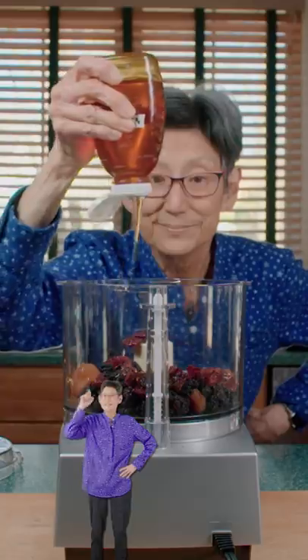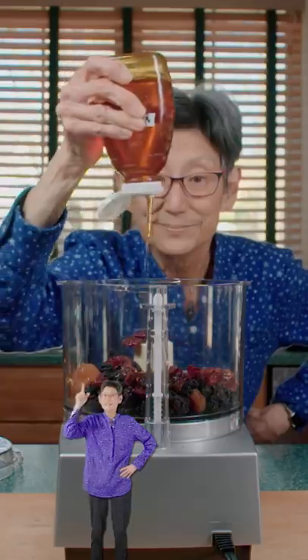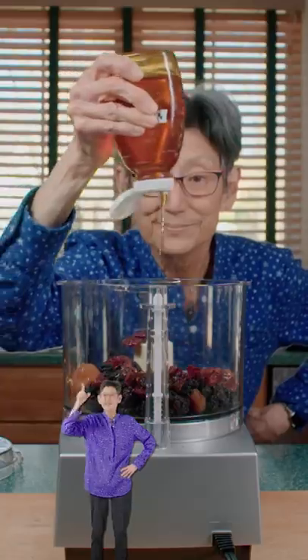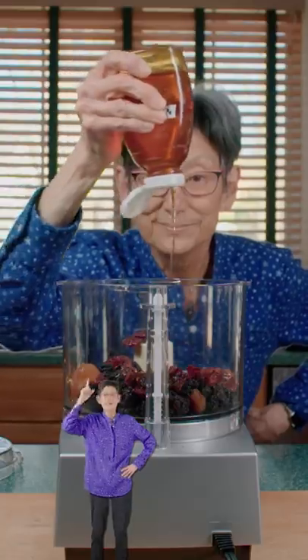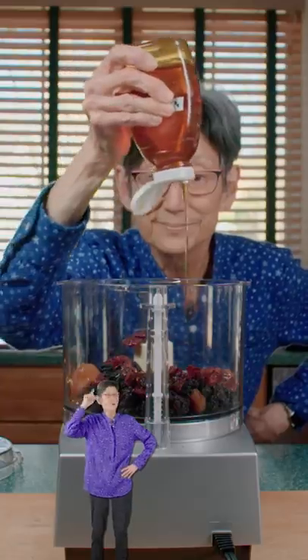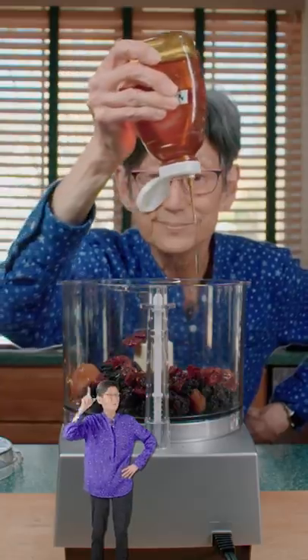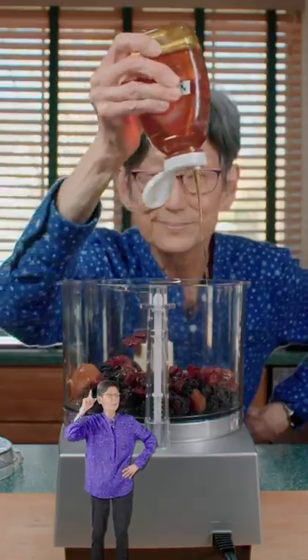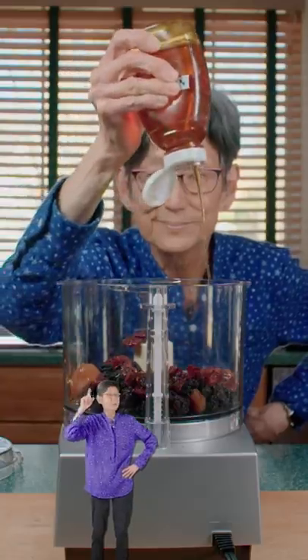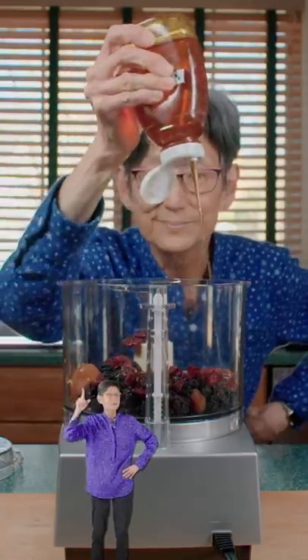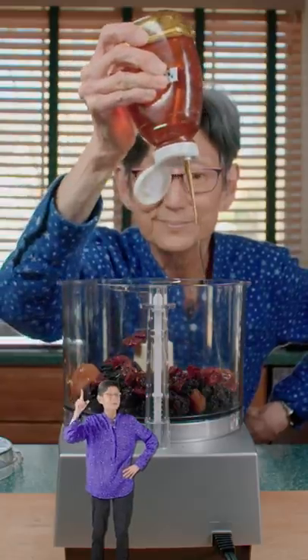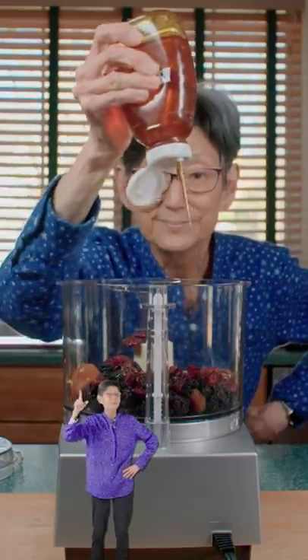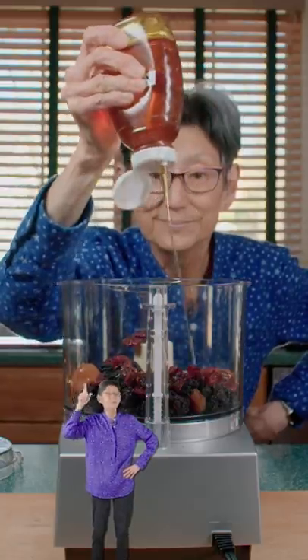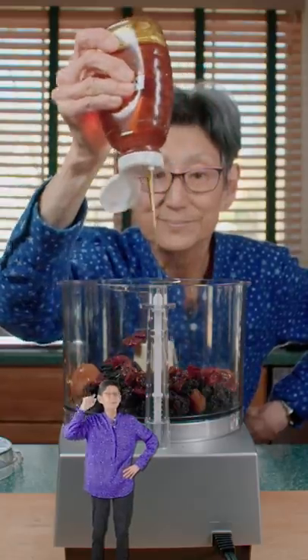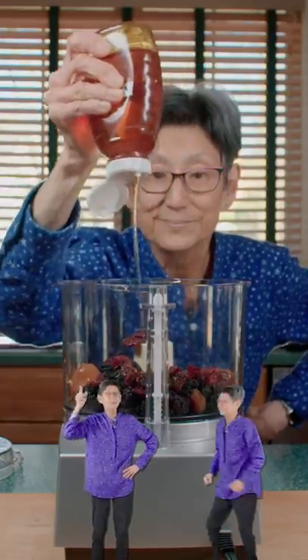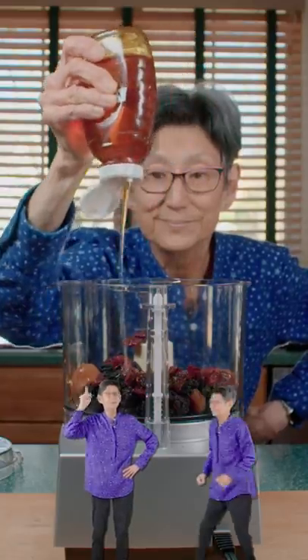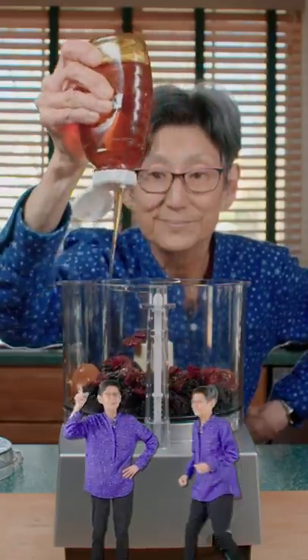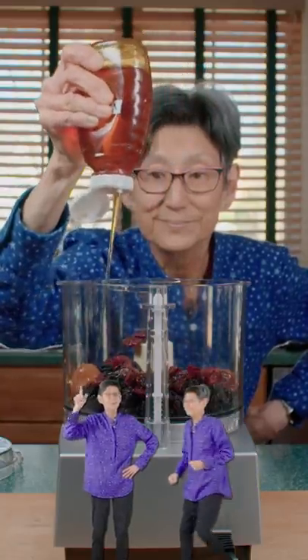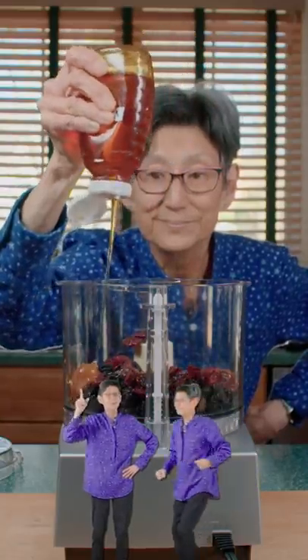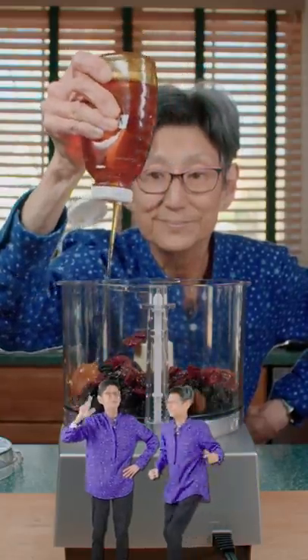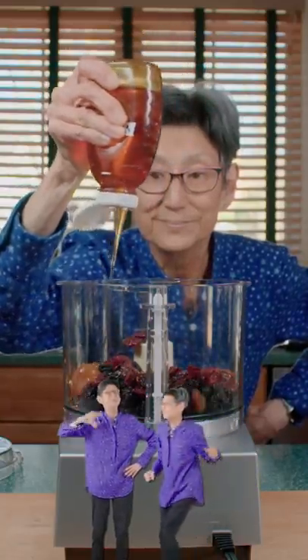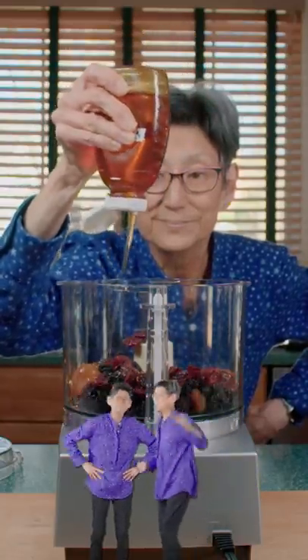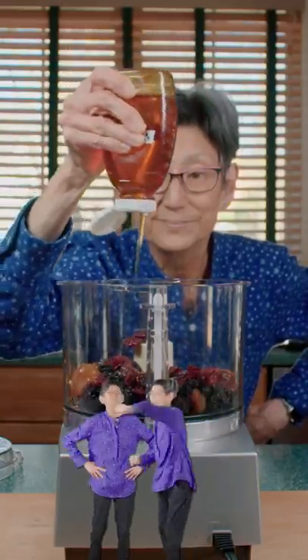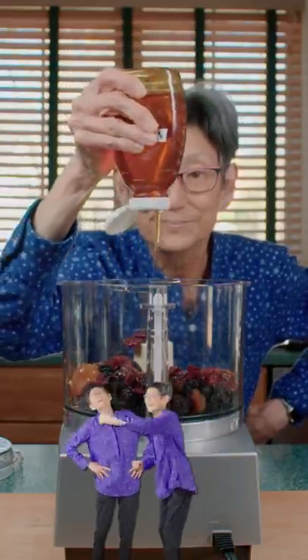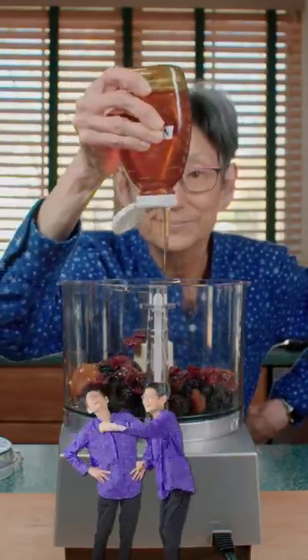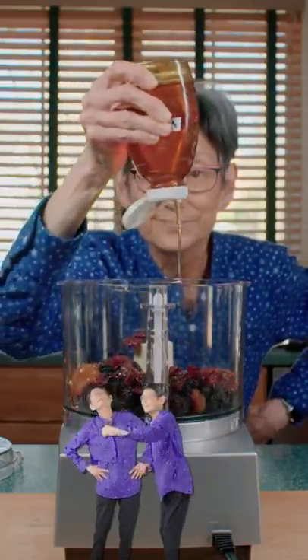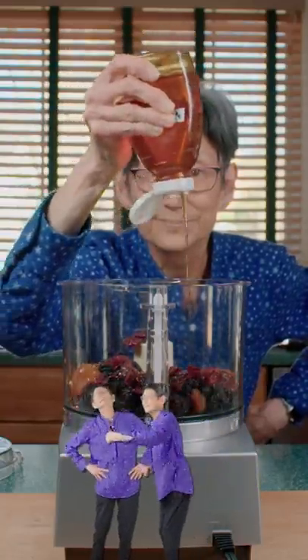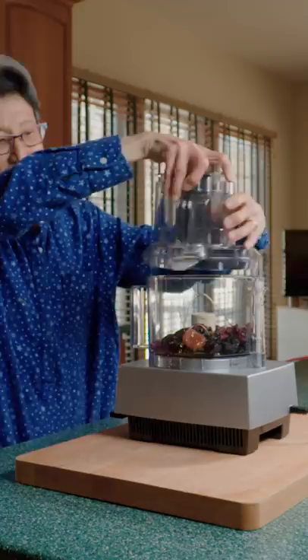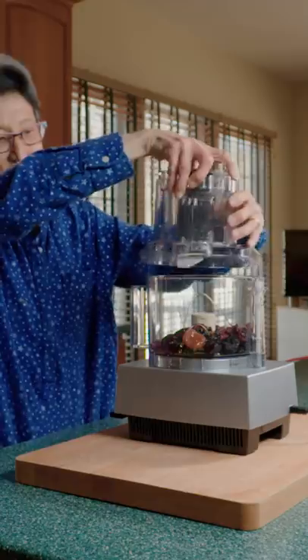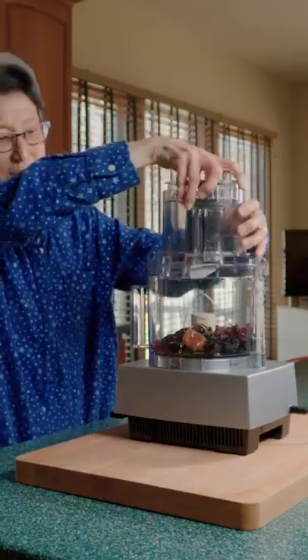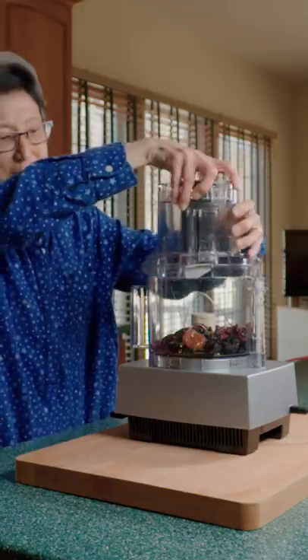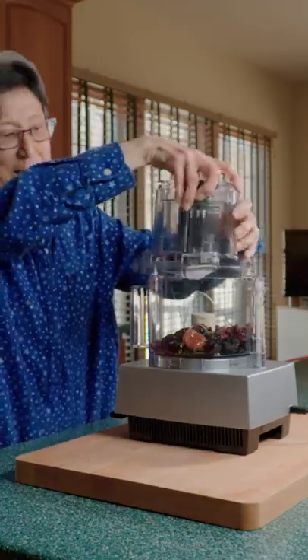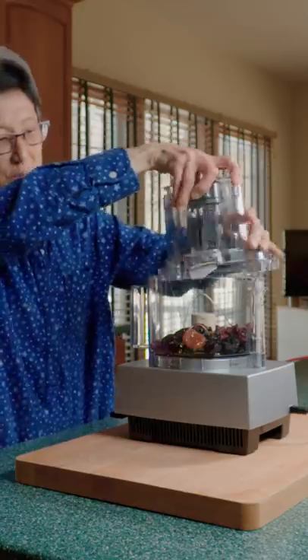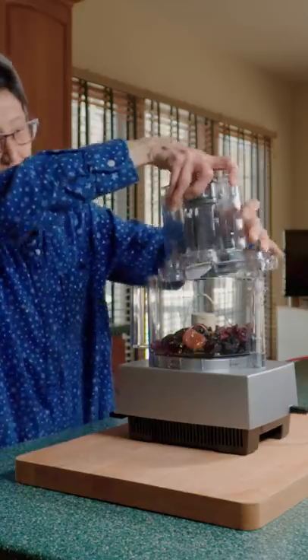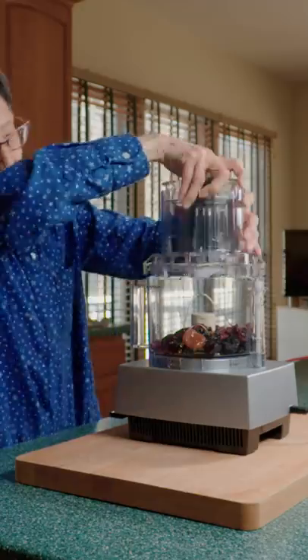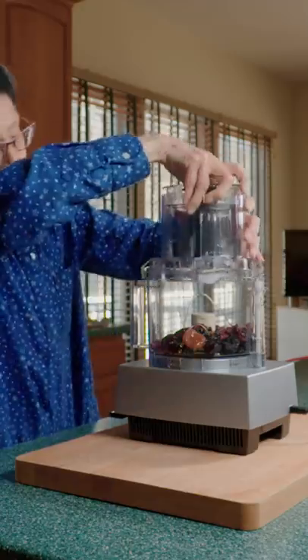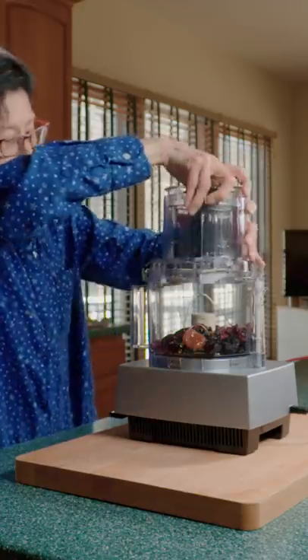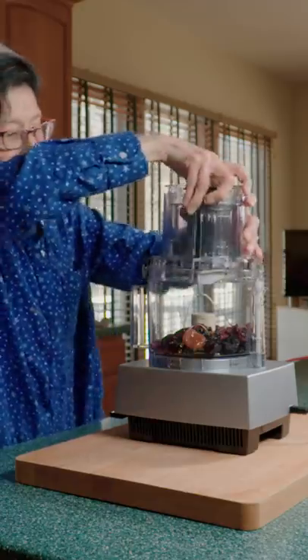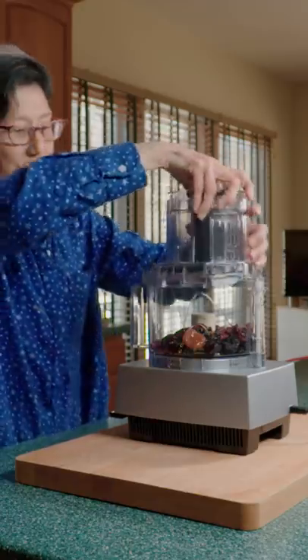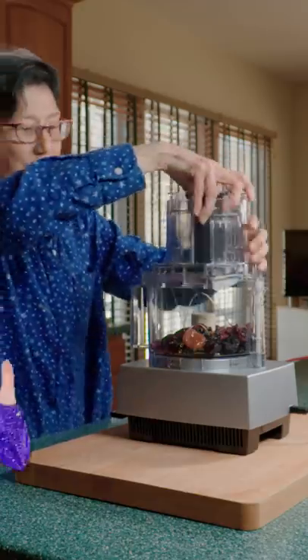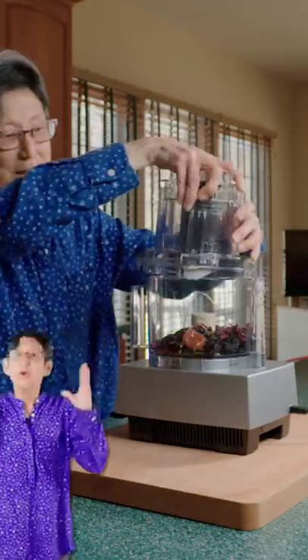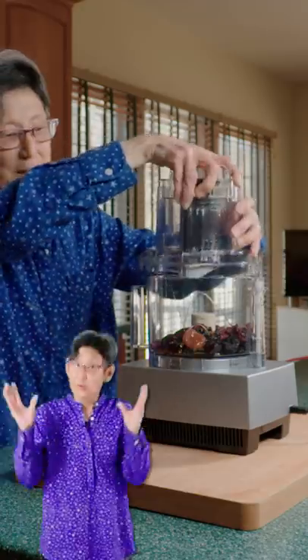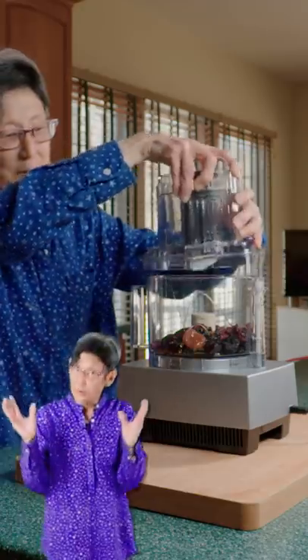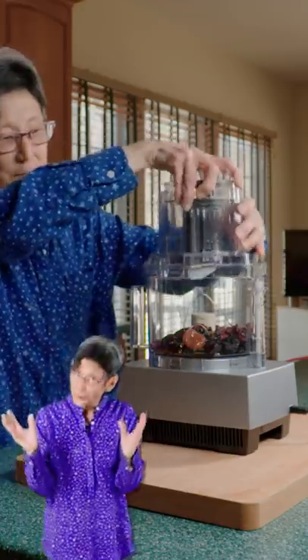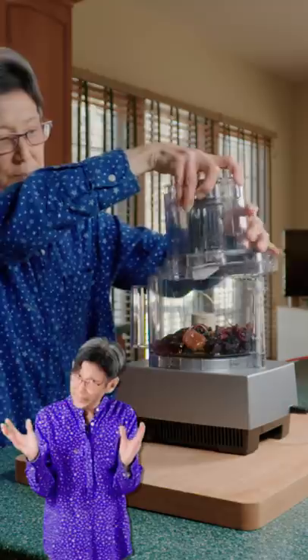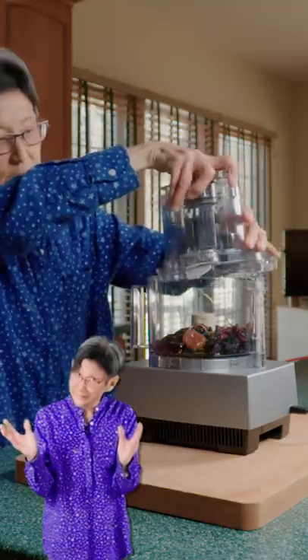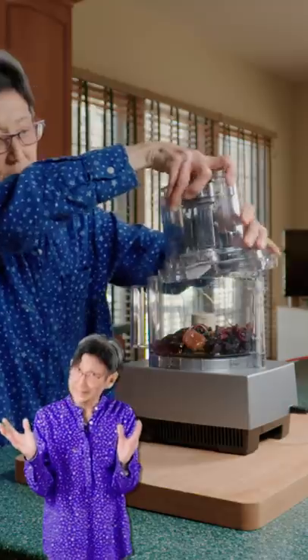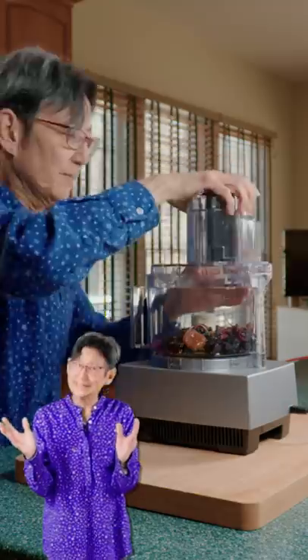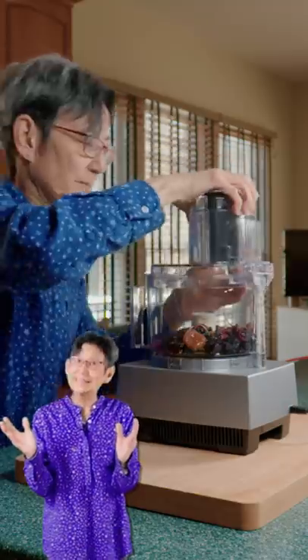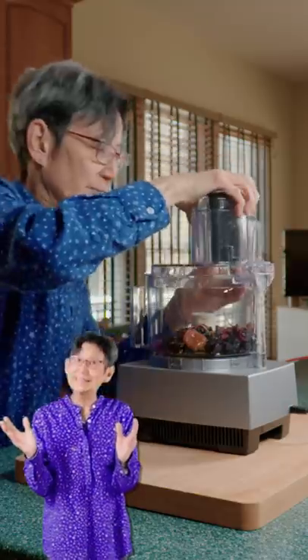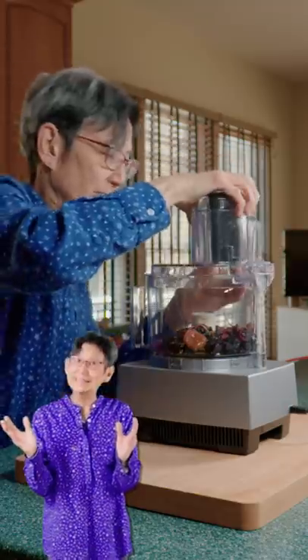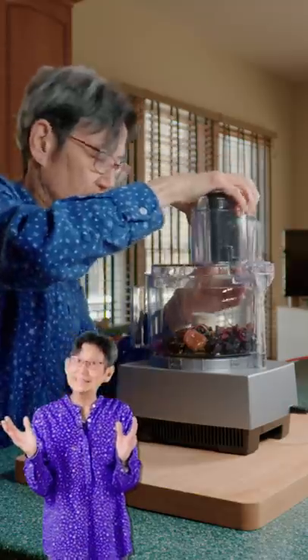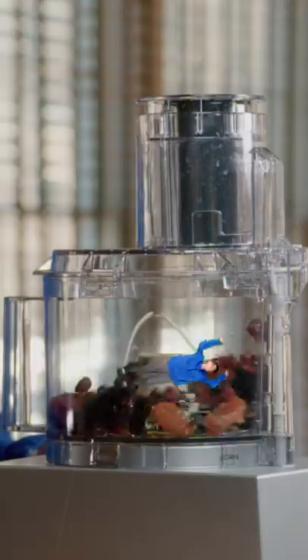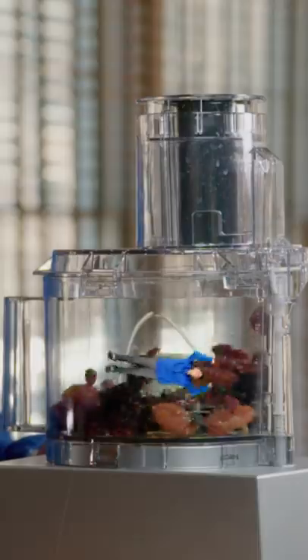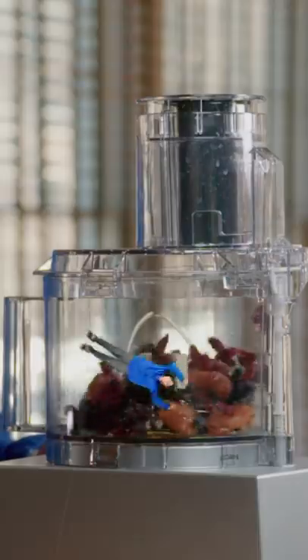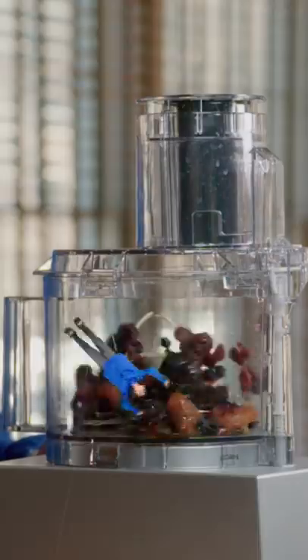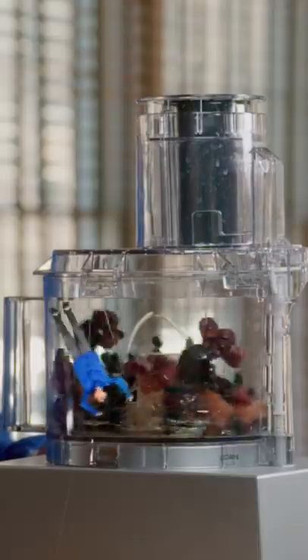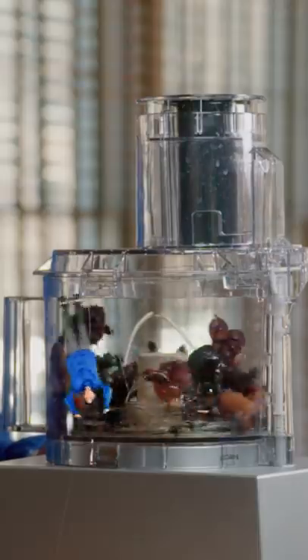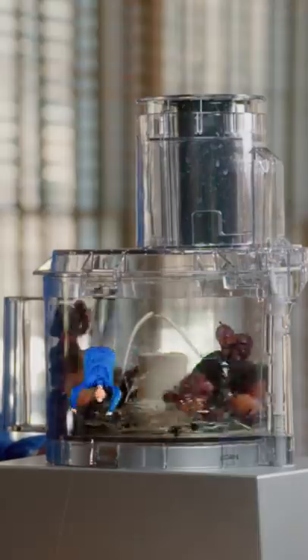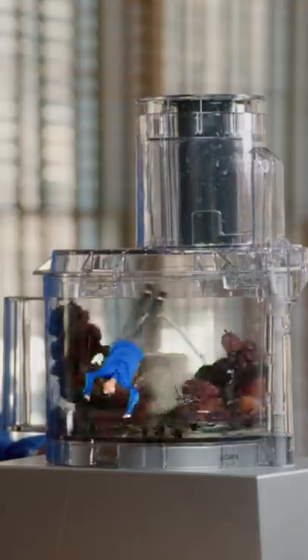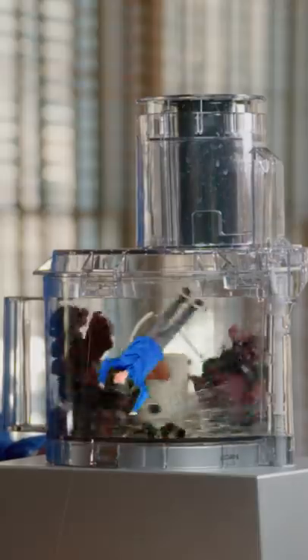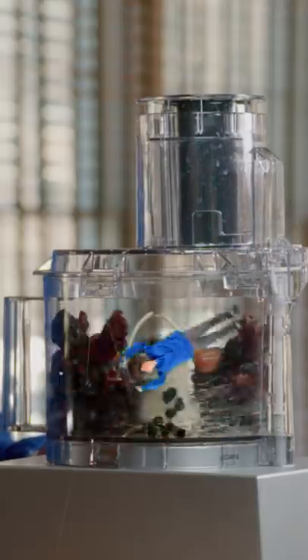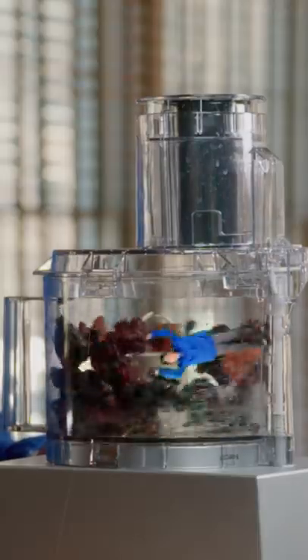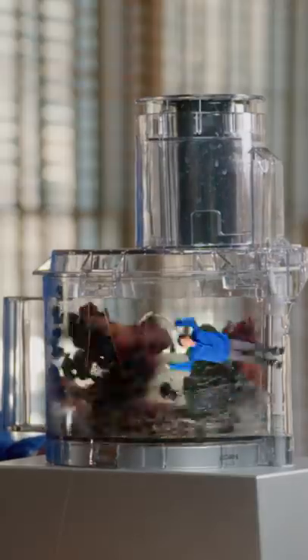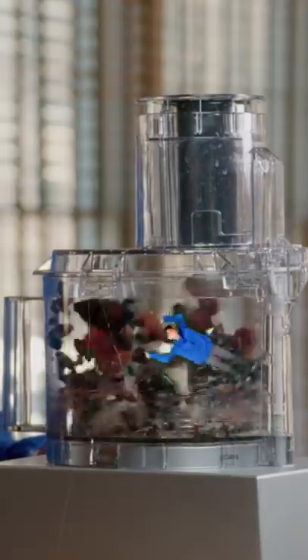Add in homemade honey from your neighbors. Get out of here! Add the top on correctly and blend. Get me out of here!